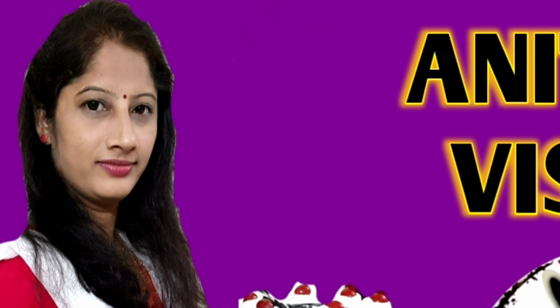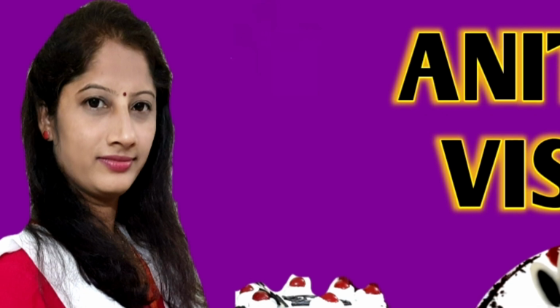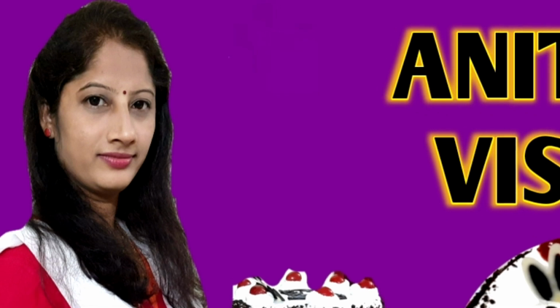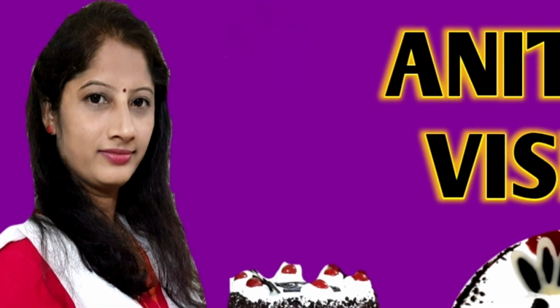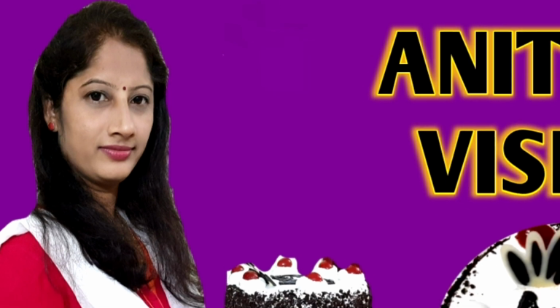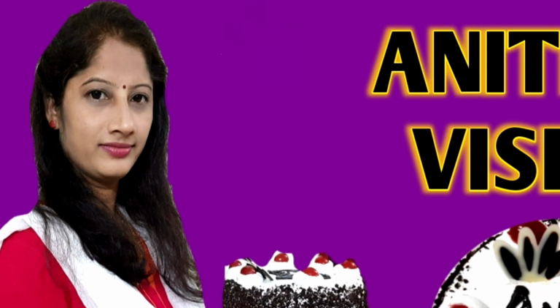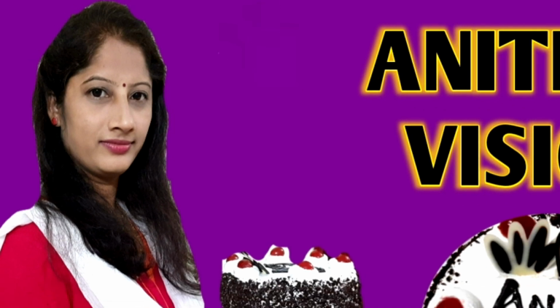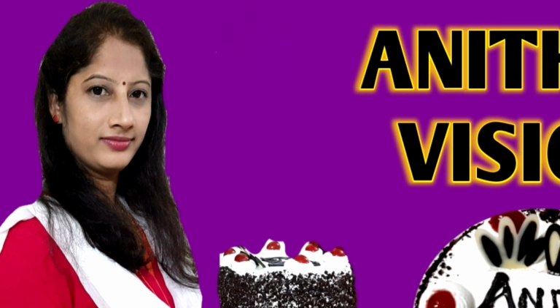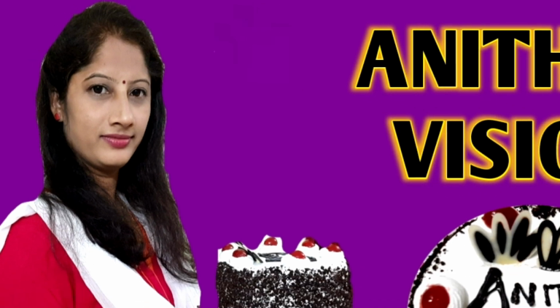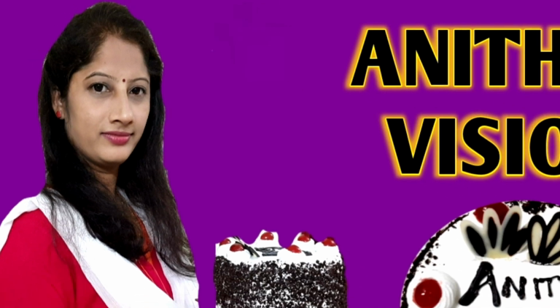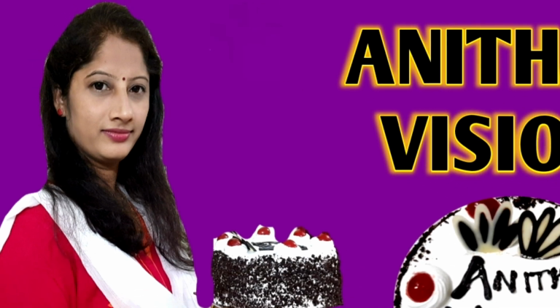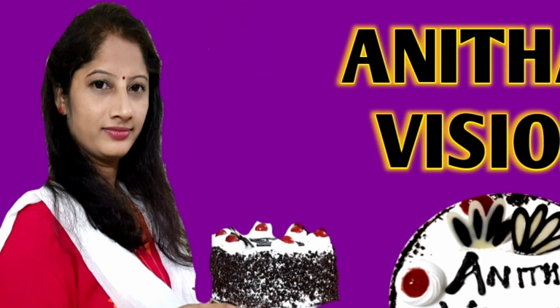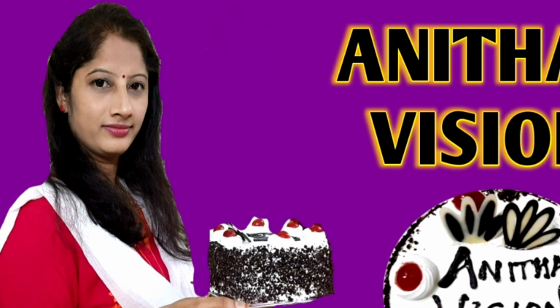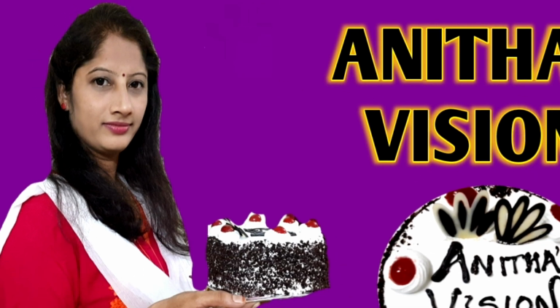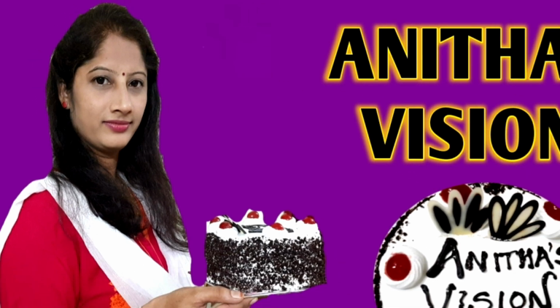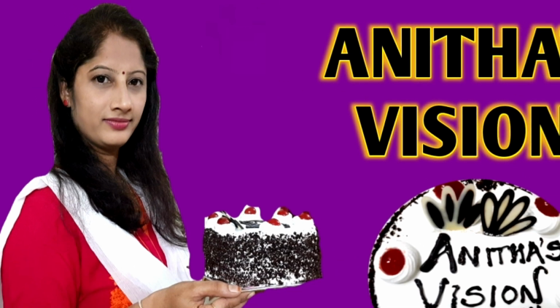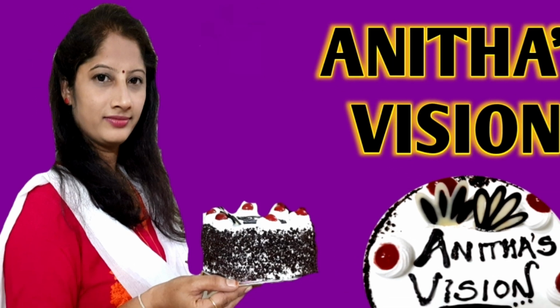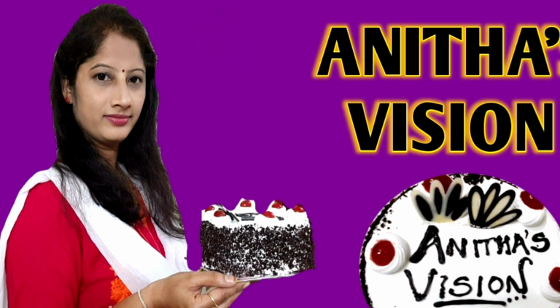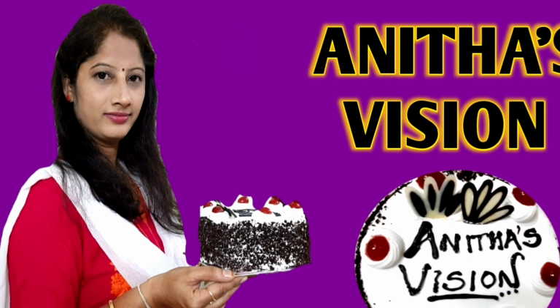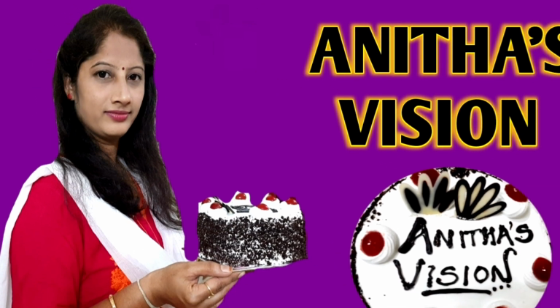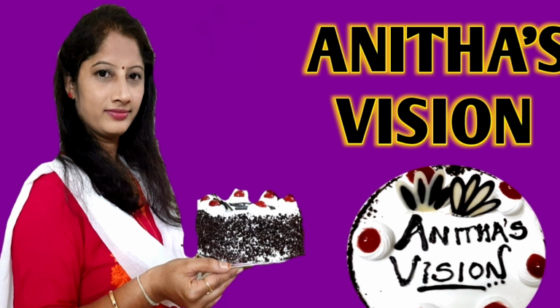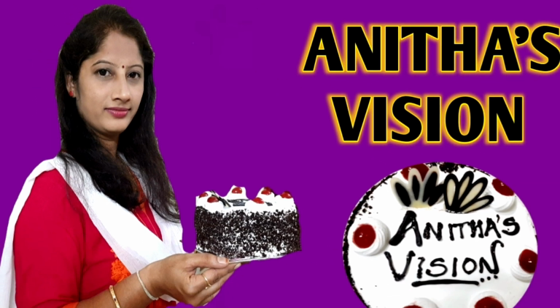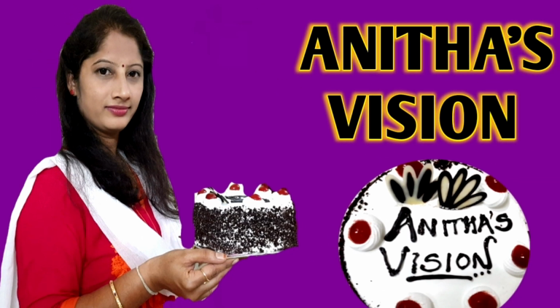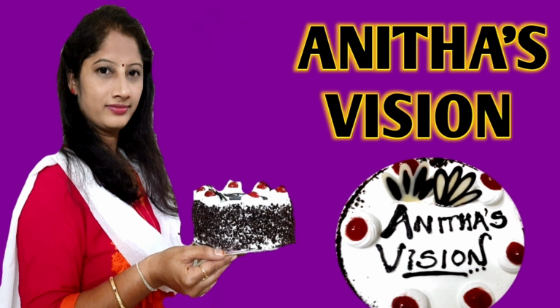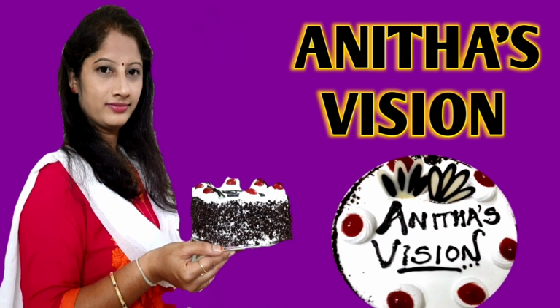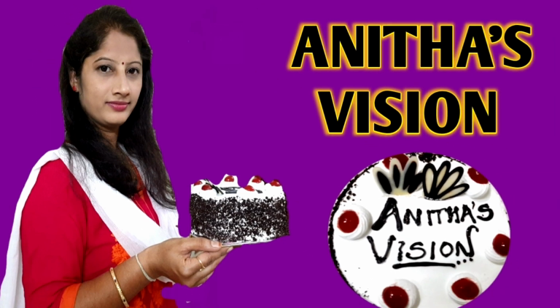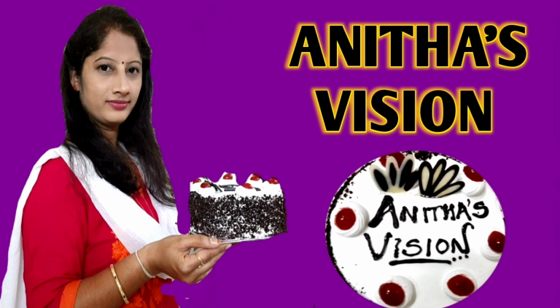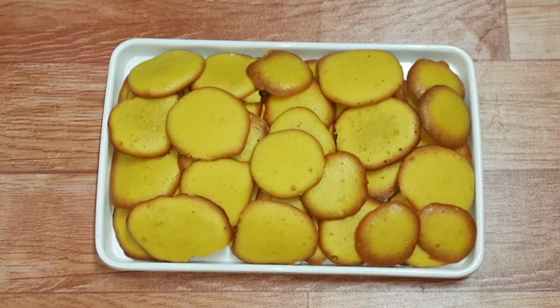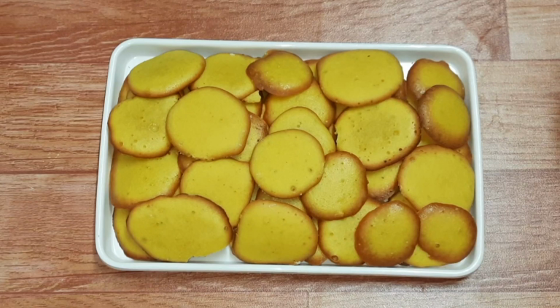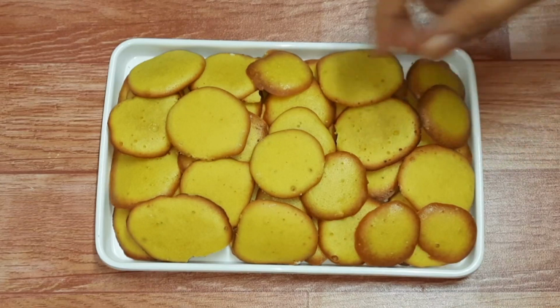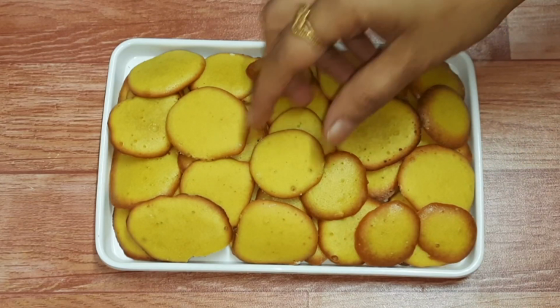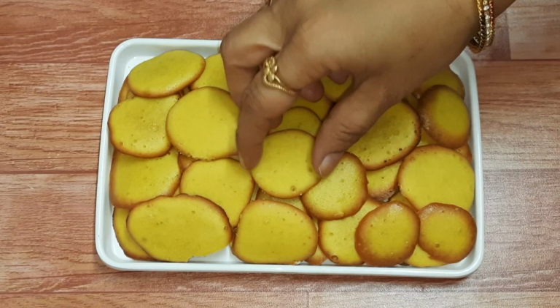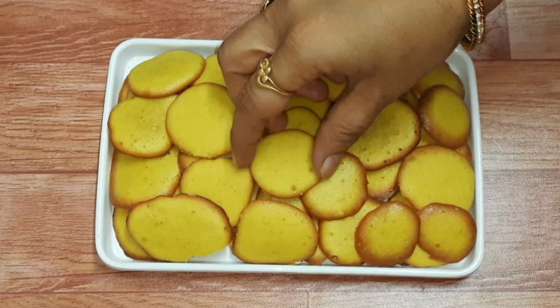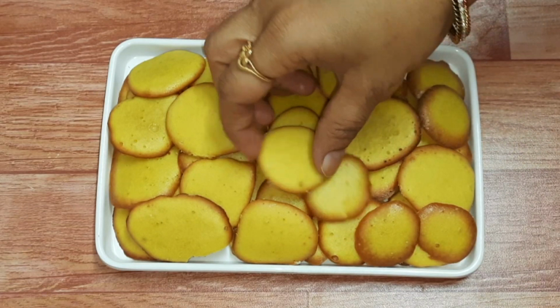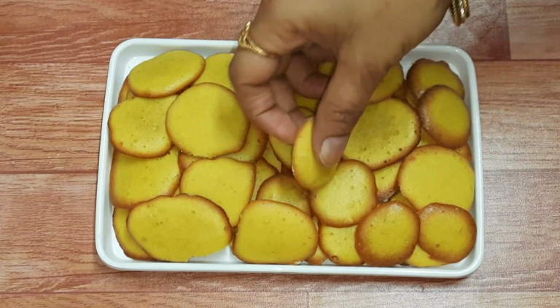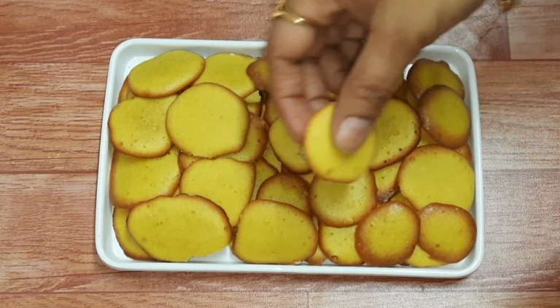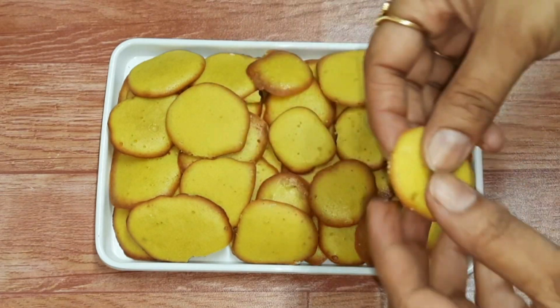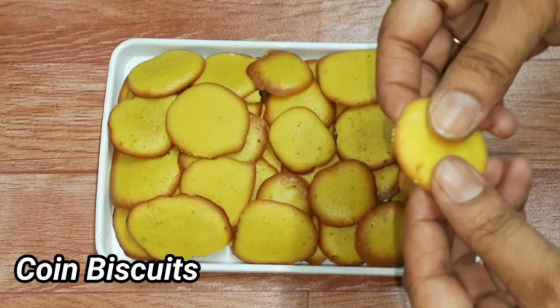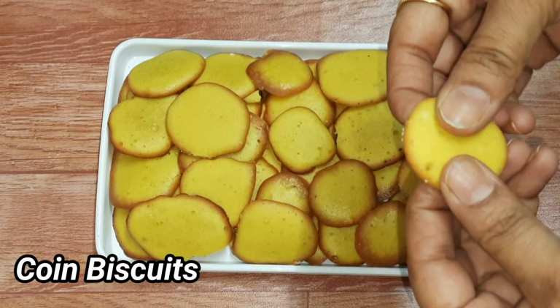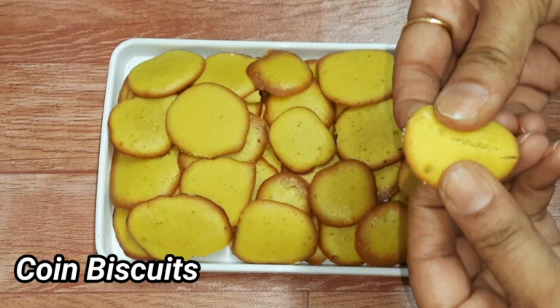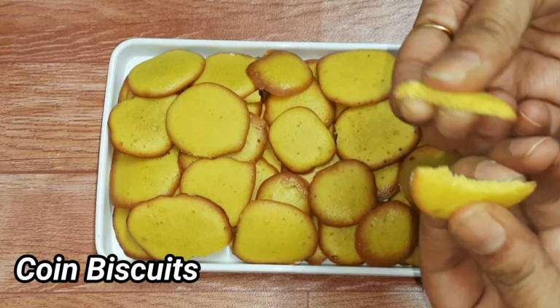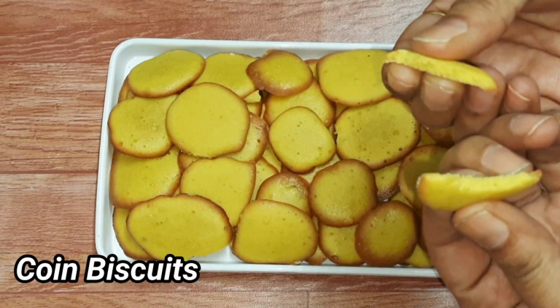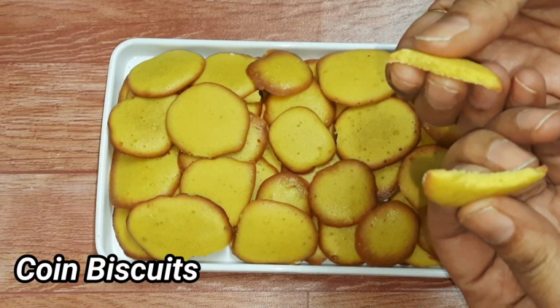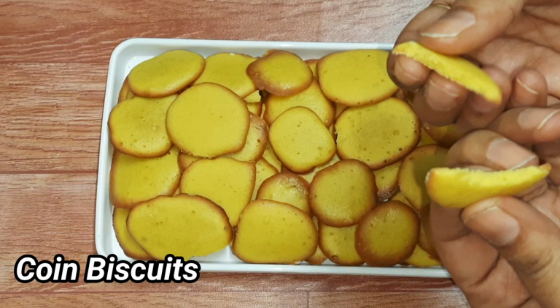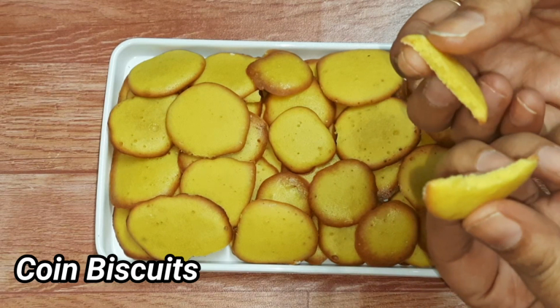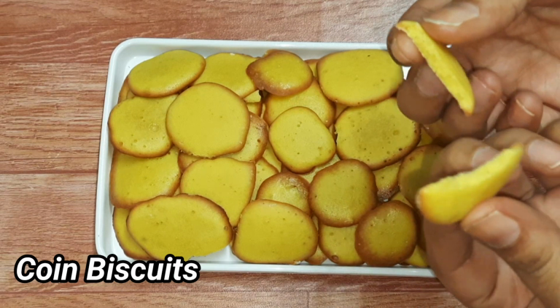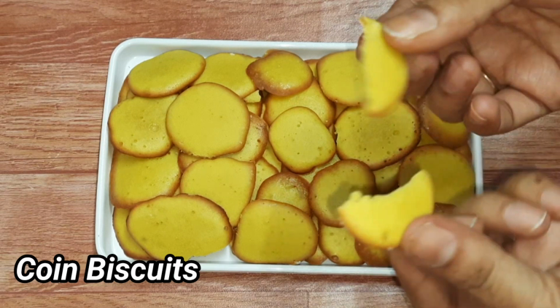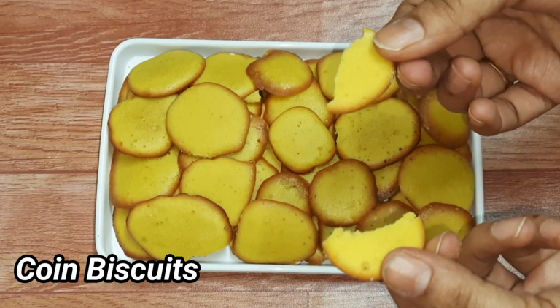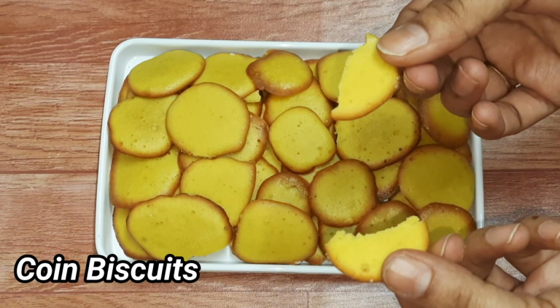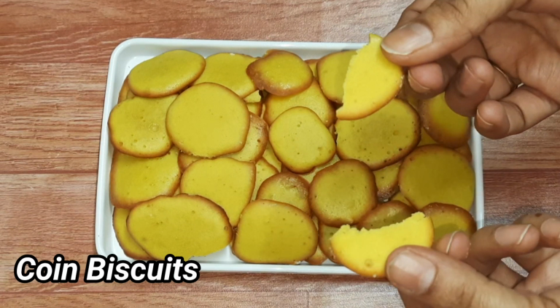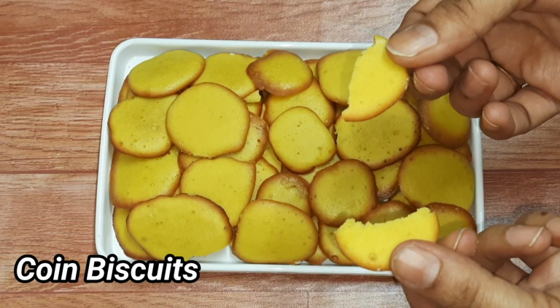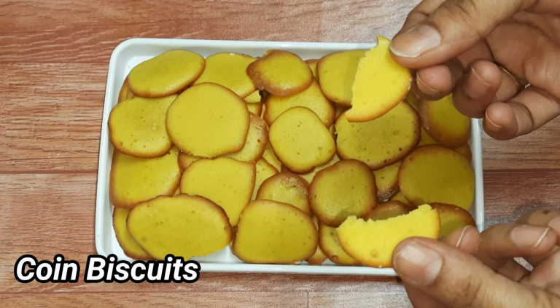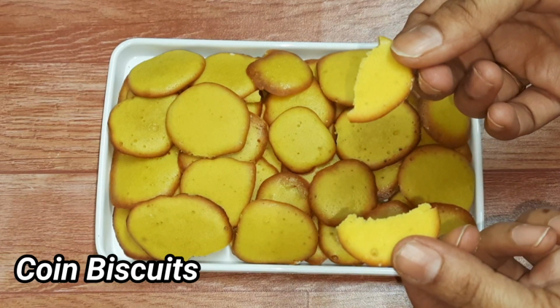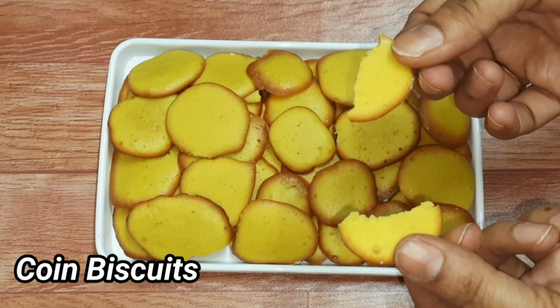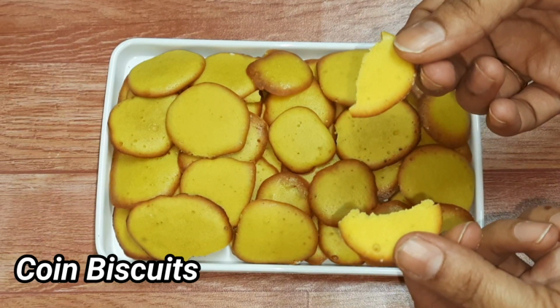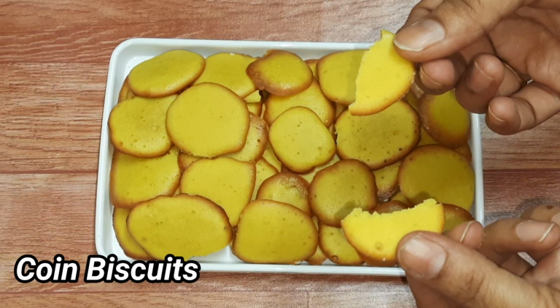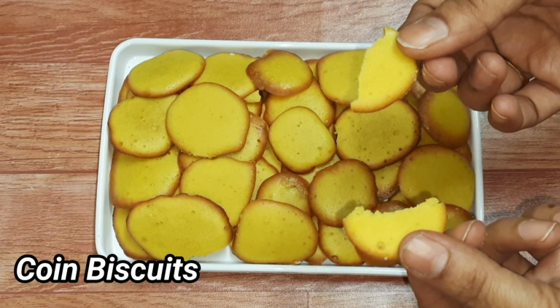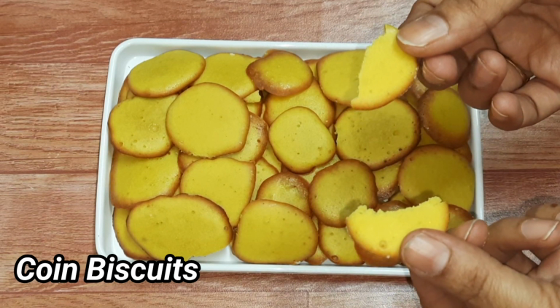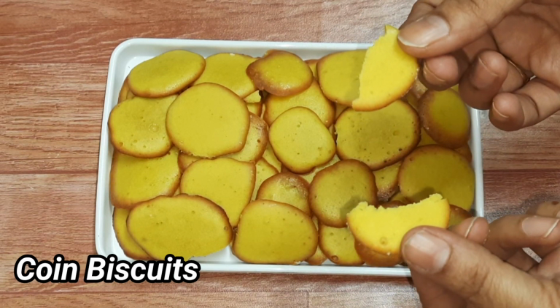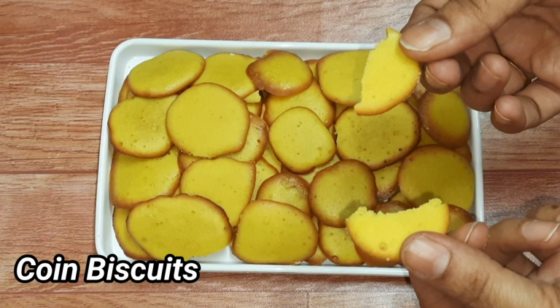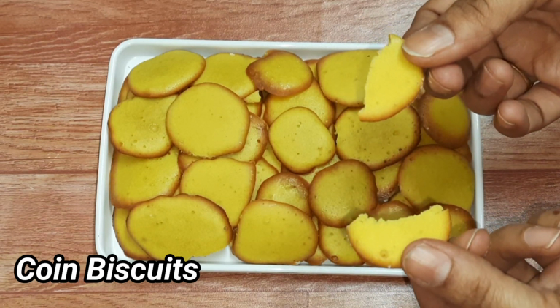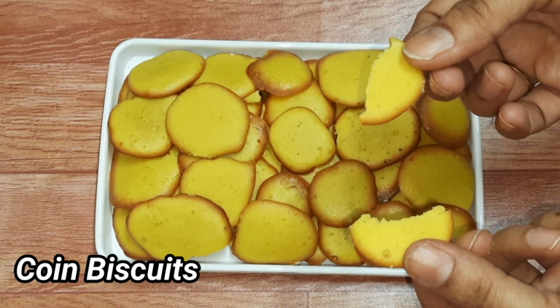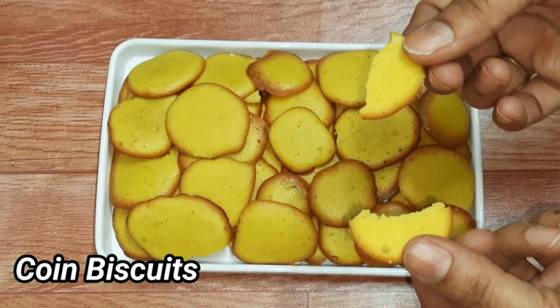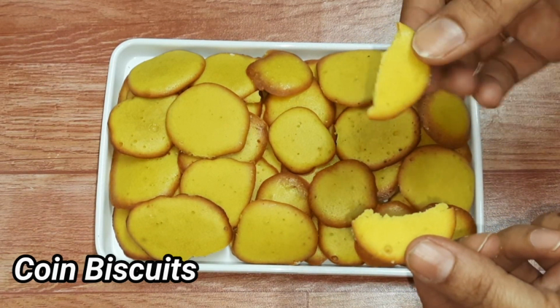Hi Friends! Welcome to Anthas Vision Channel! Today, I am going to prepare a lot of coin biscuits.